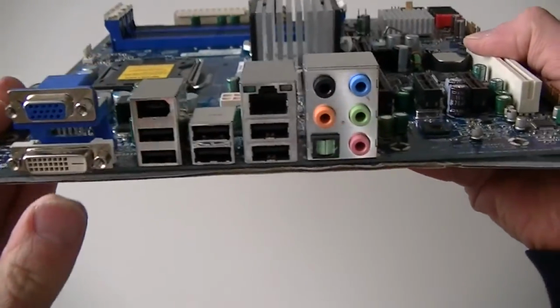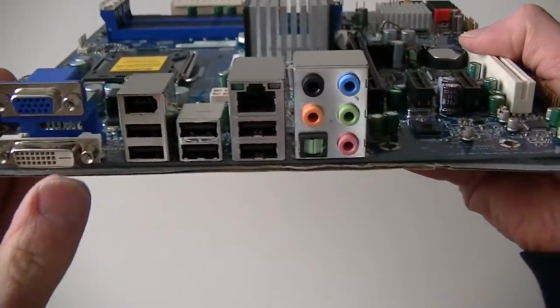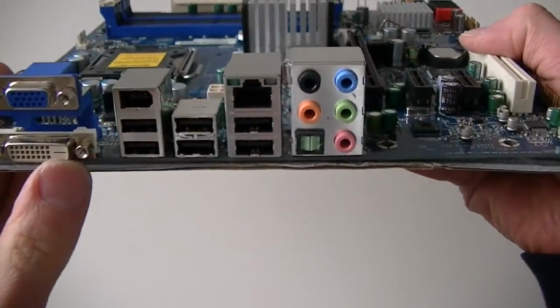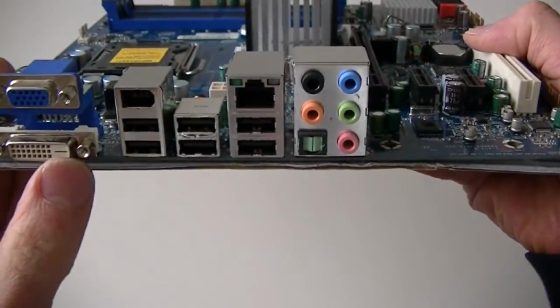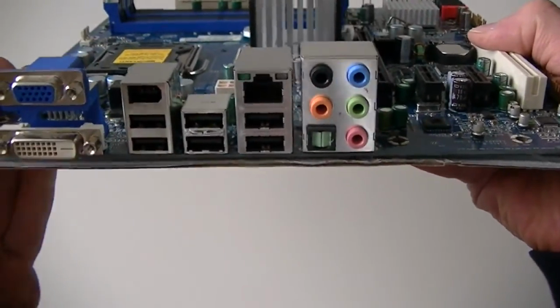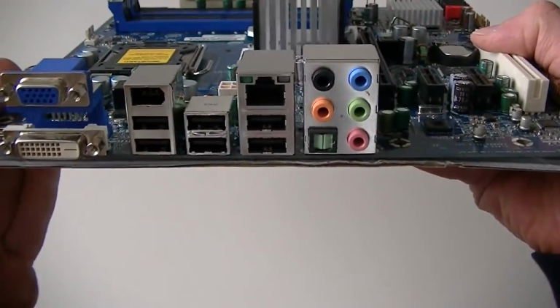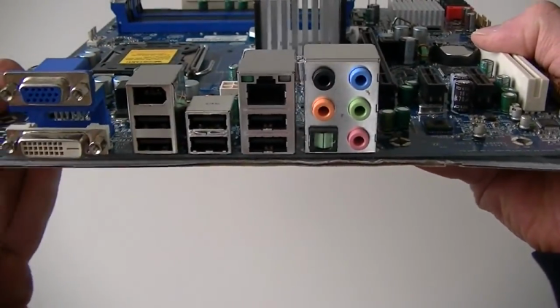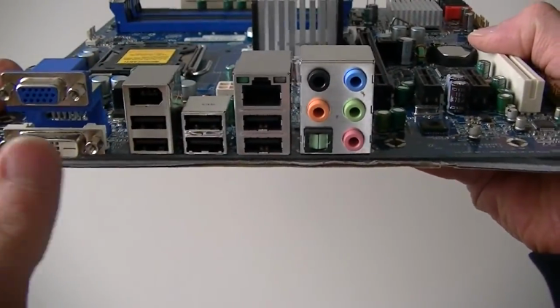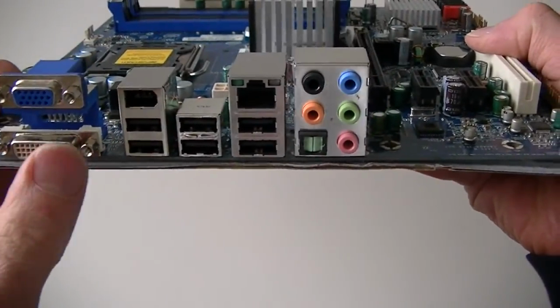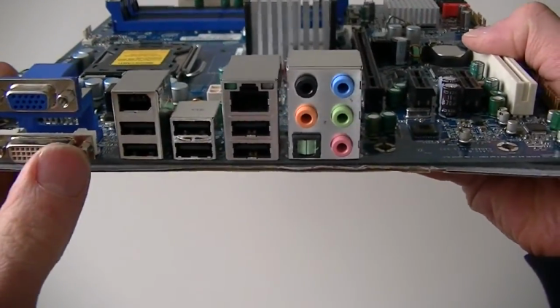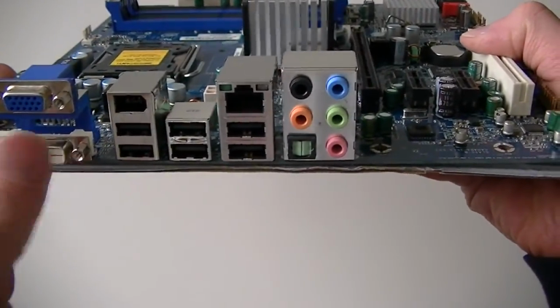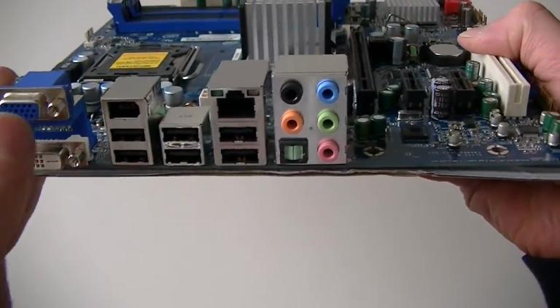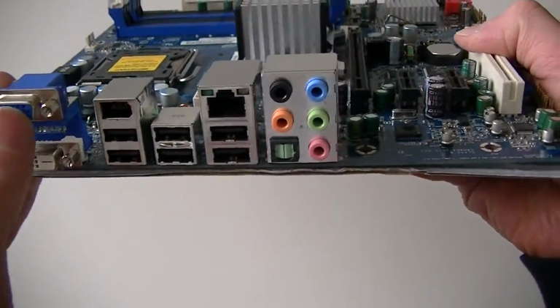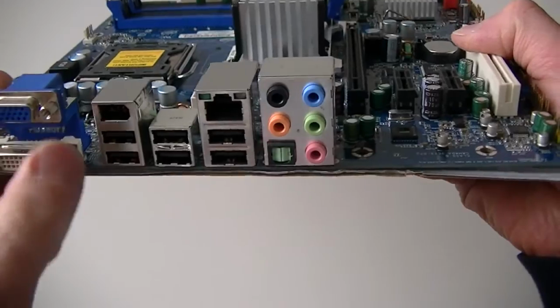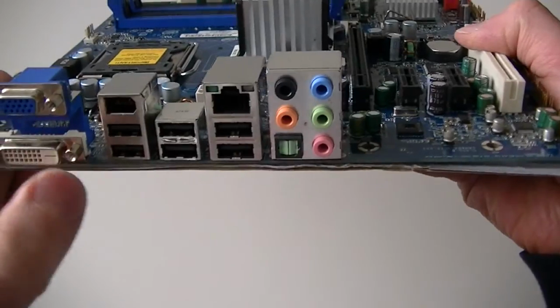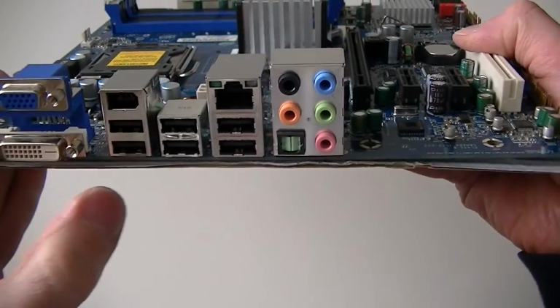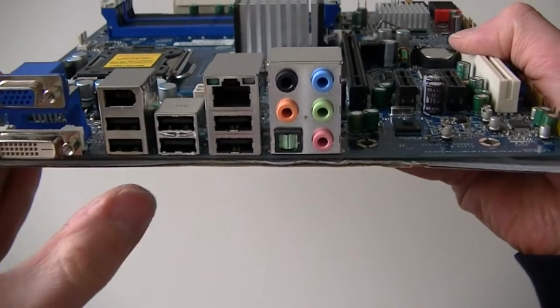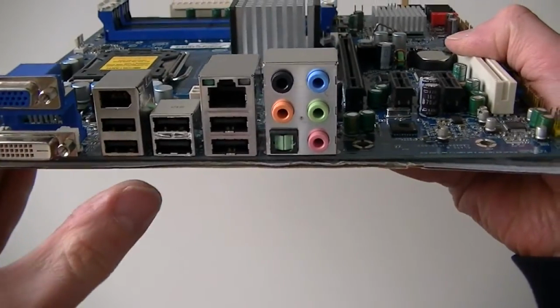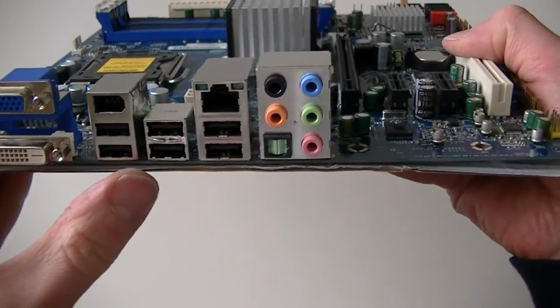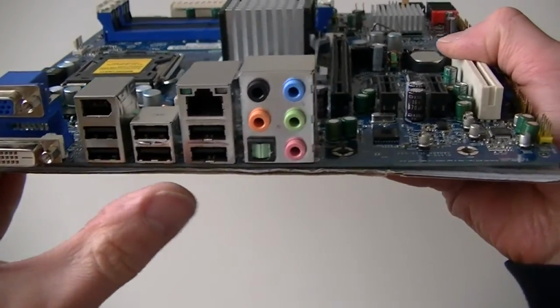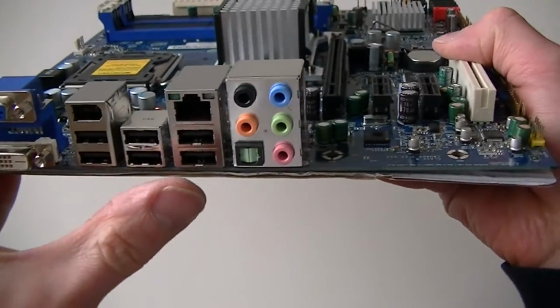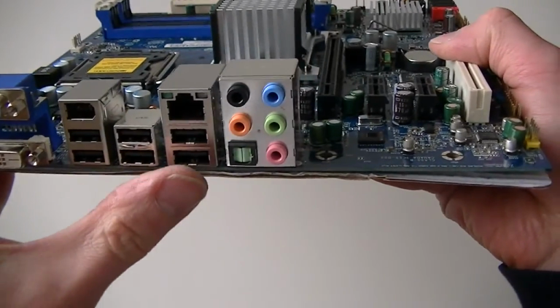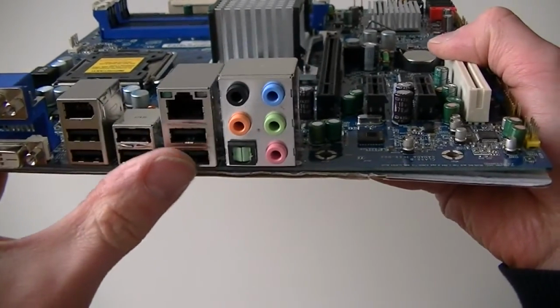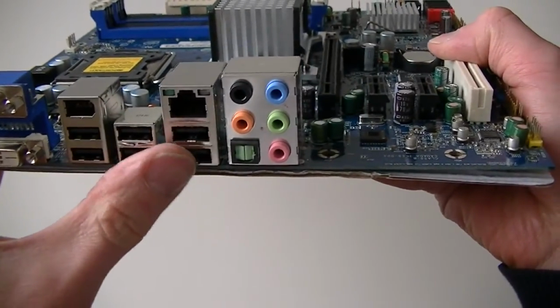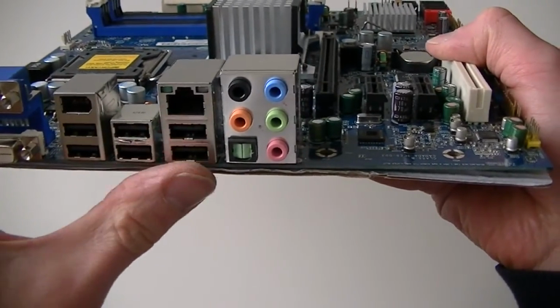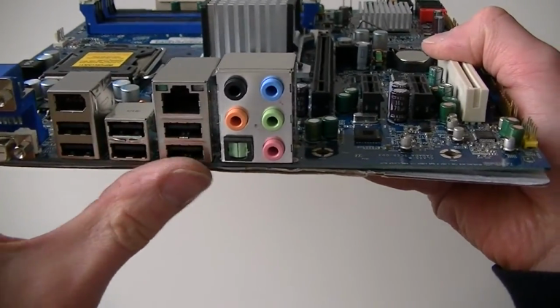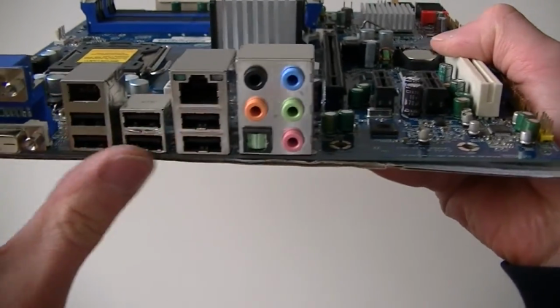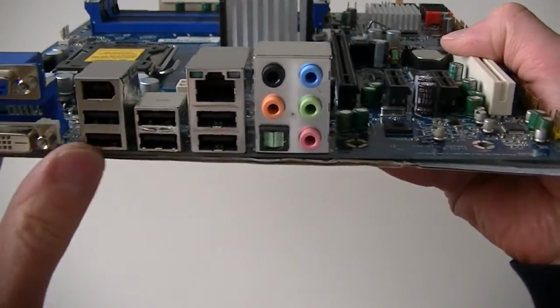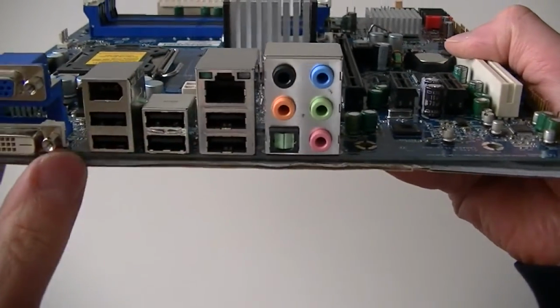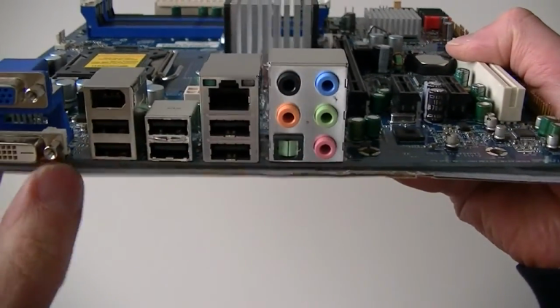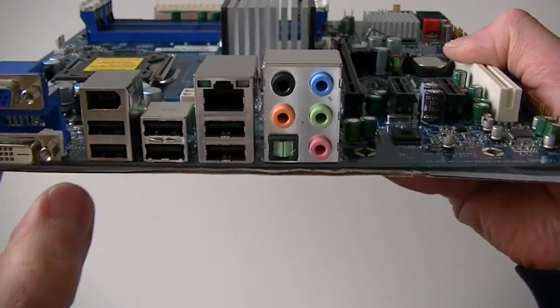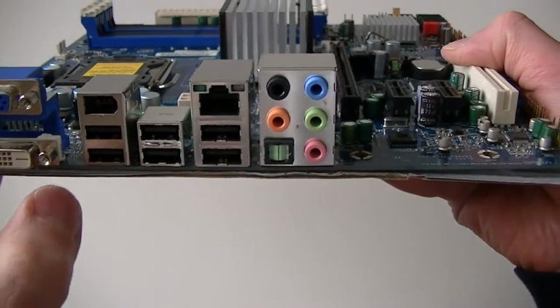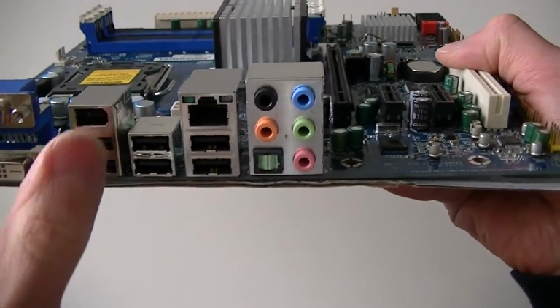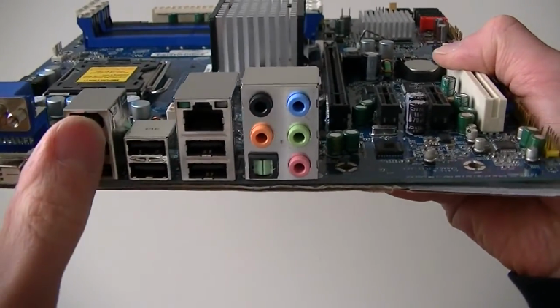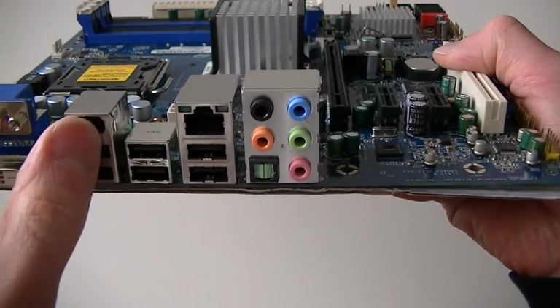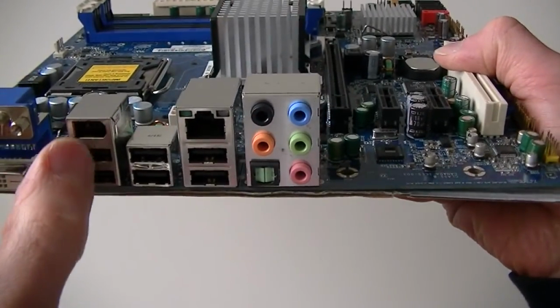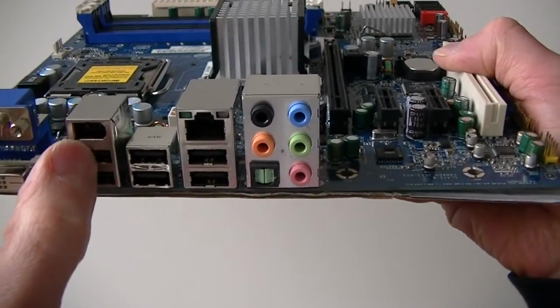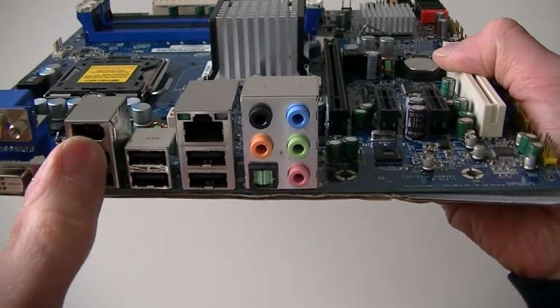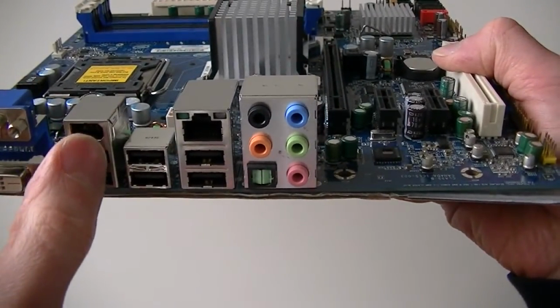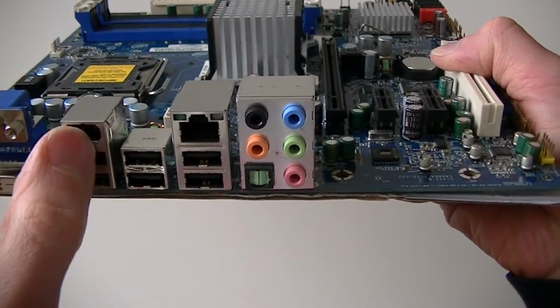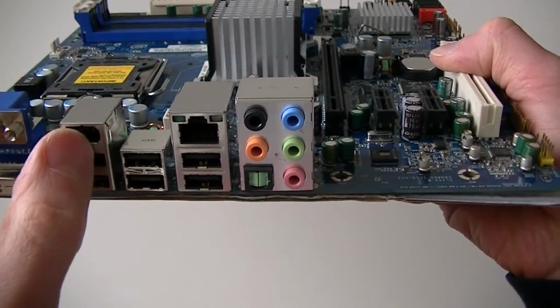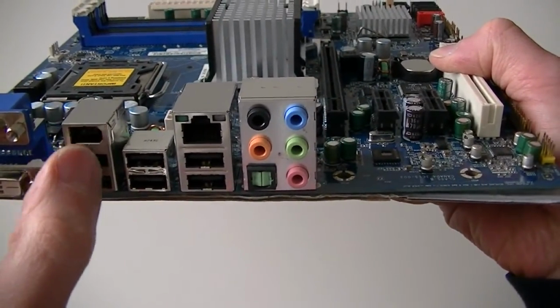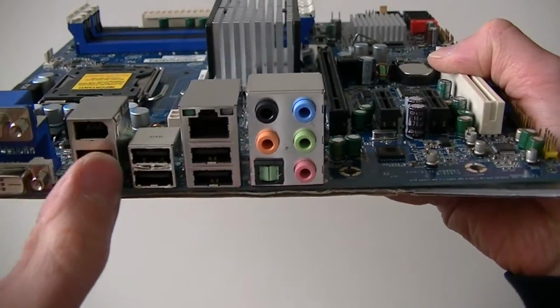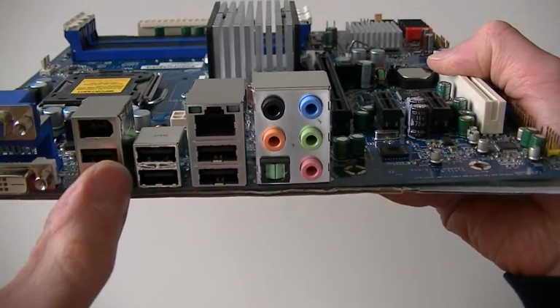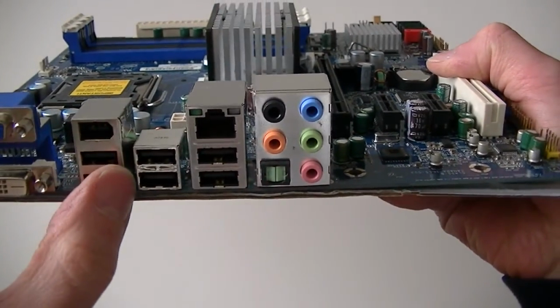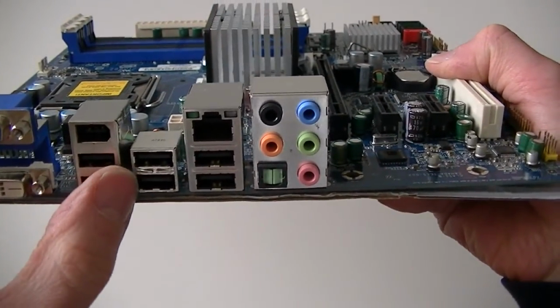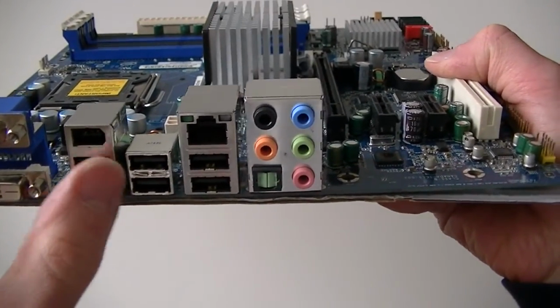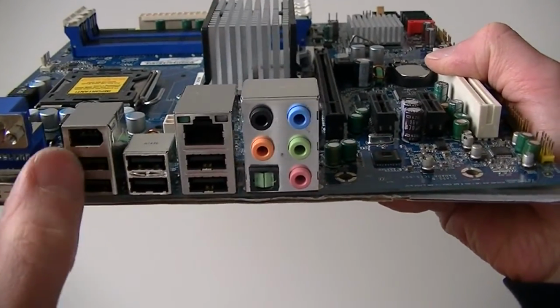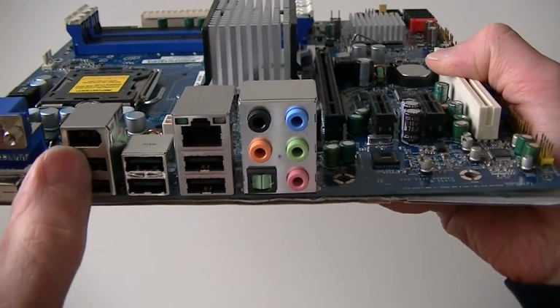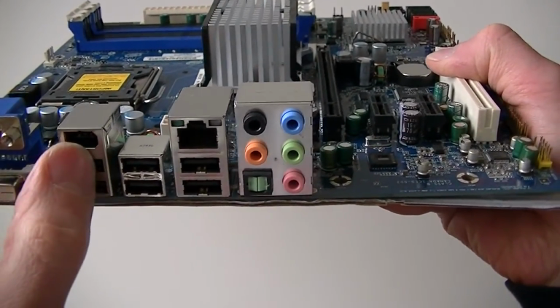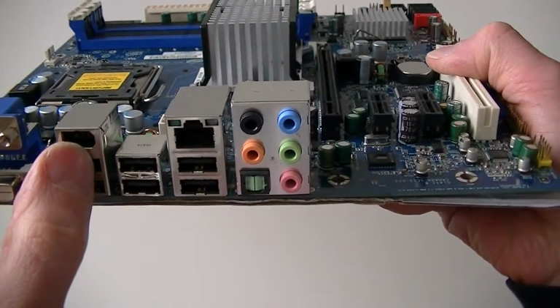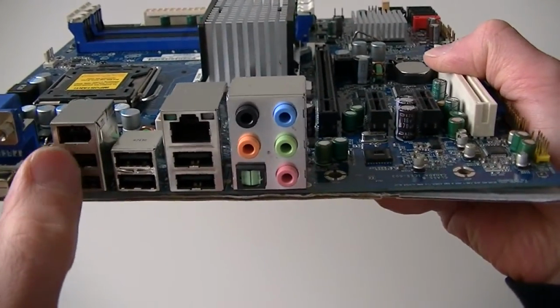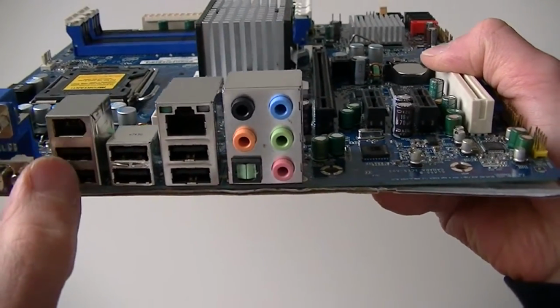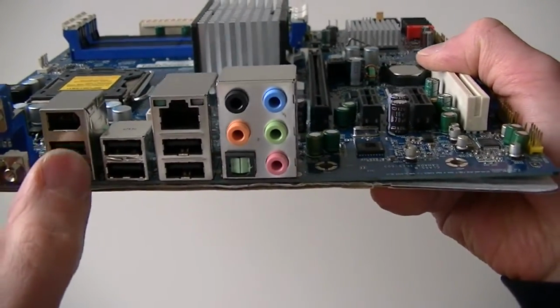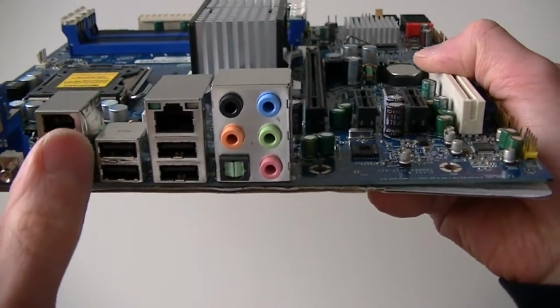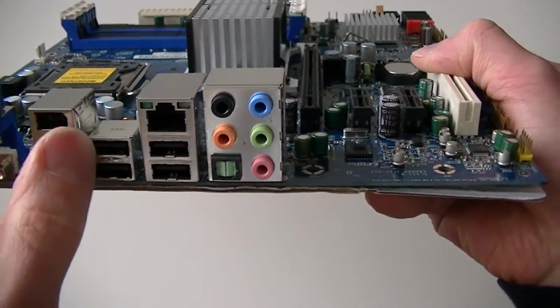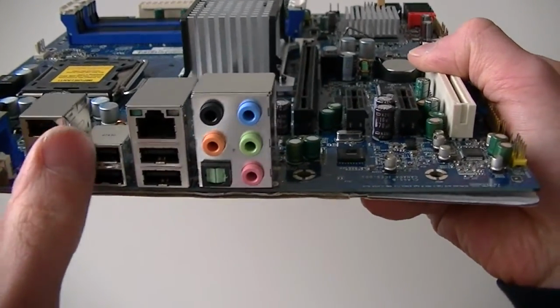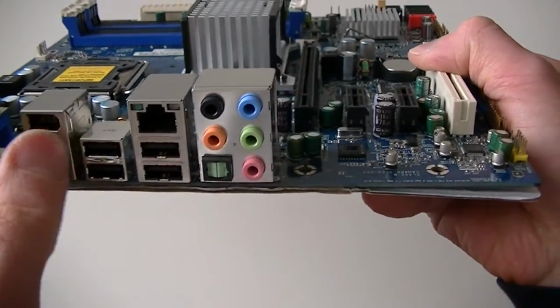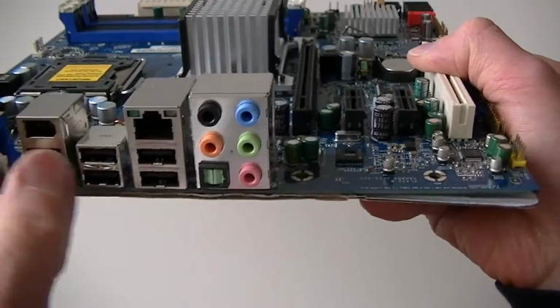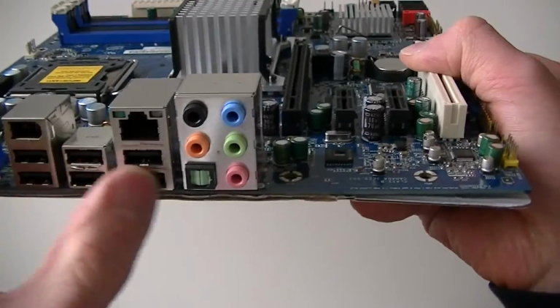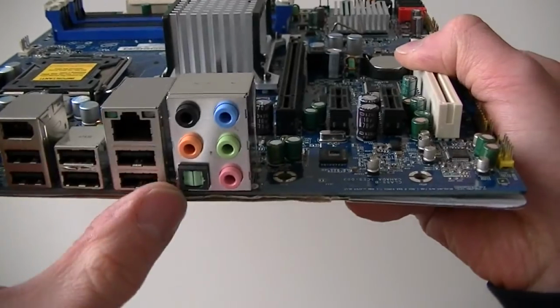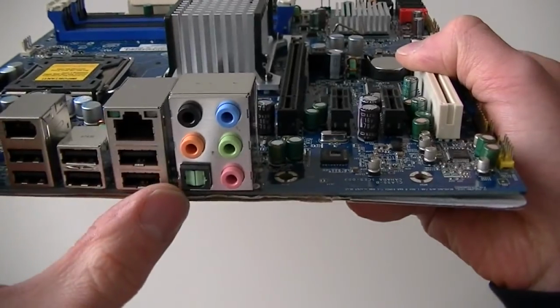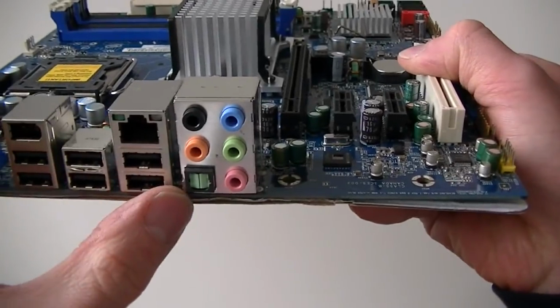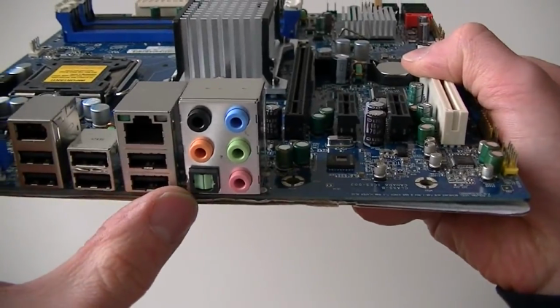This is for the Intel Gigabit LAN right there. Looking at the back I/O ports, there's a DVI connection, VGA, six USB 2.0 ports, and a Firewire port right here.